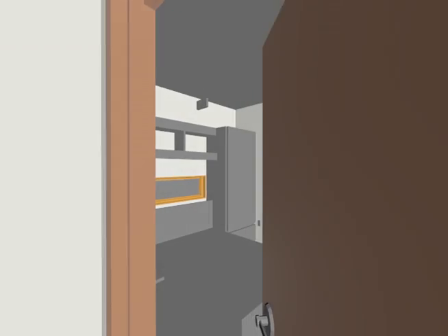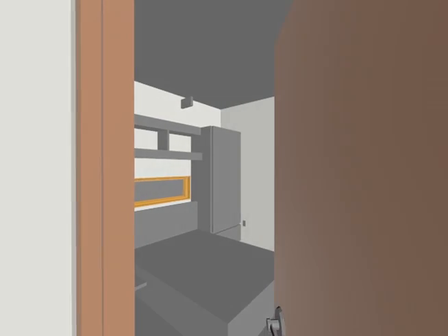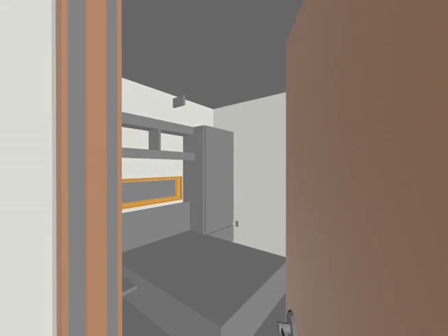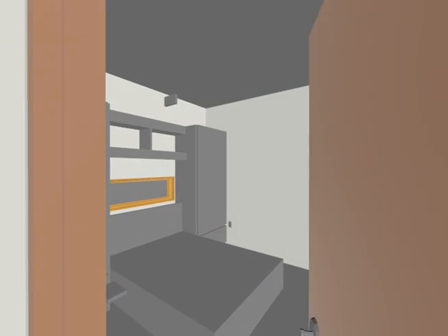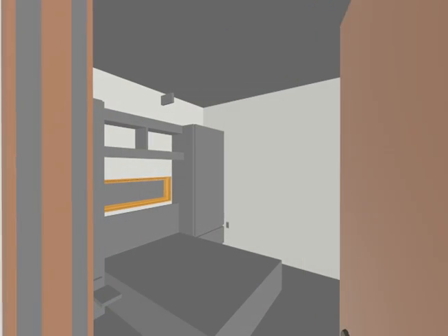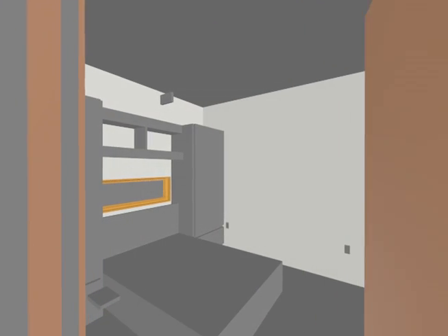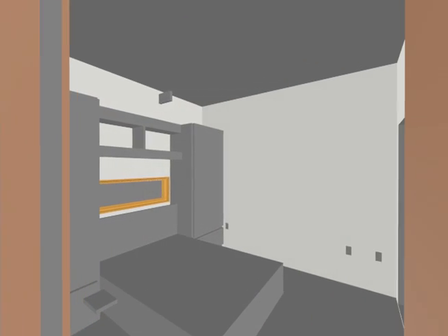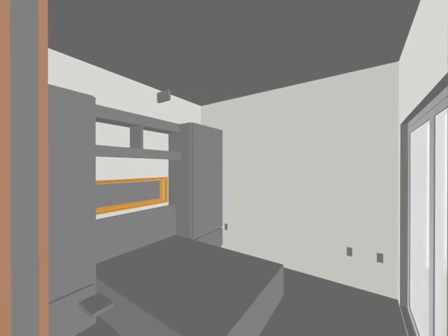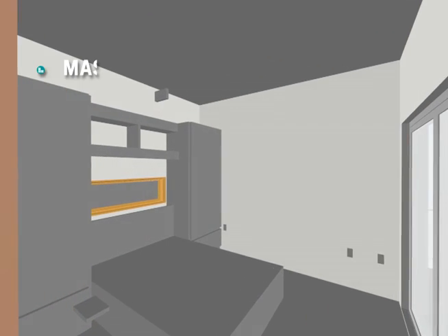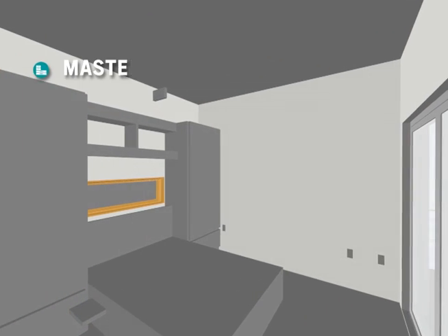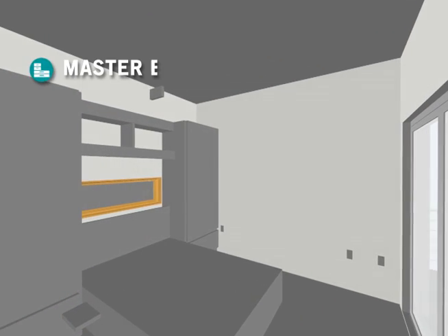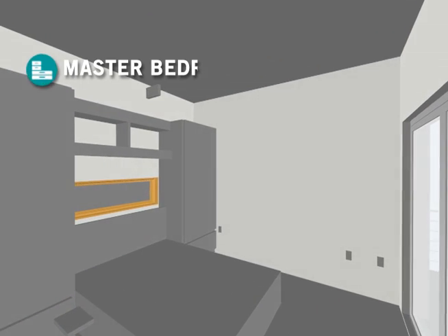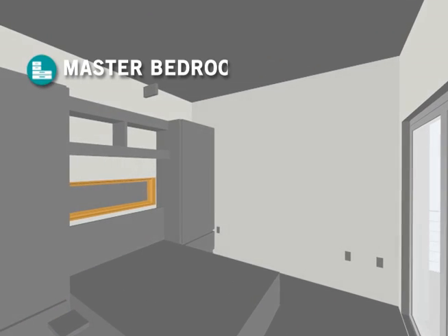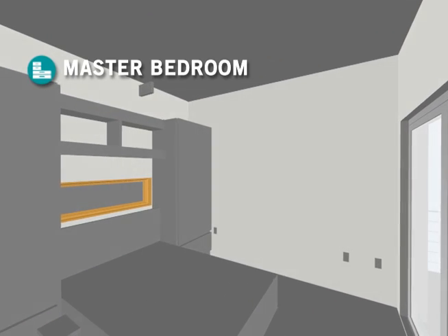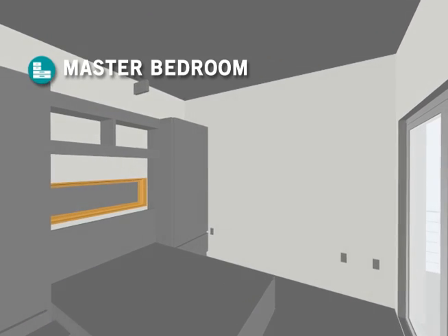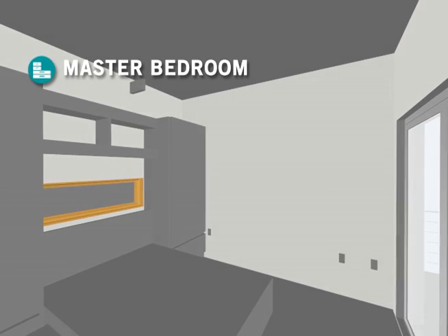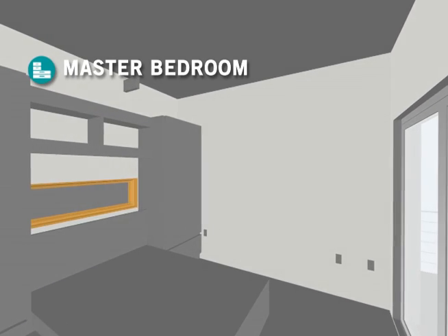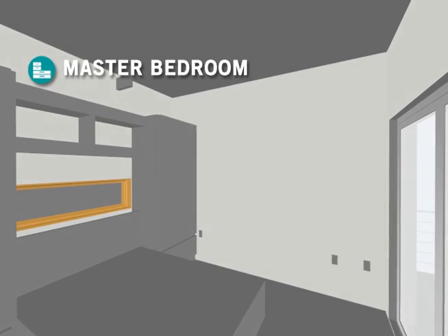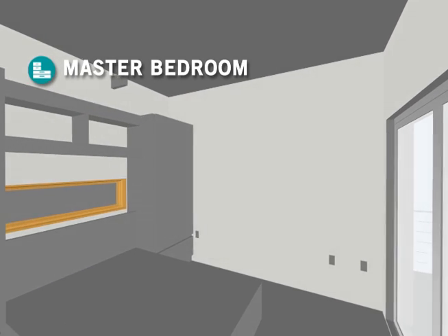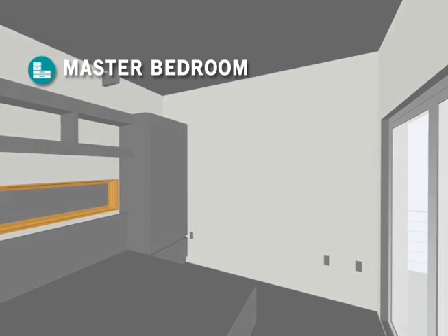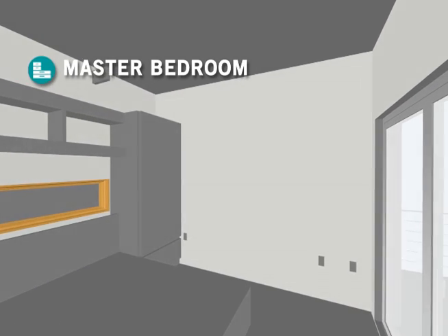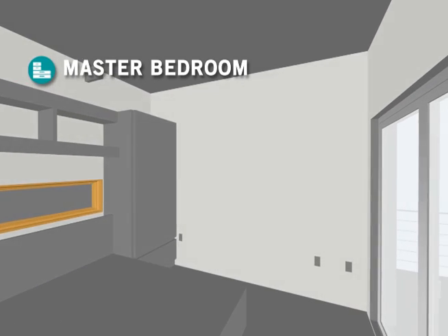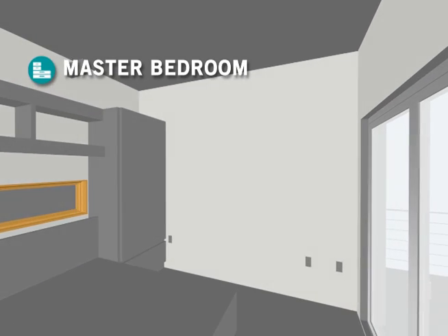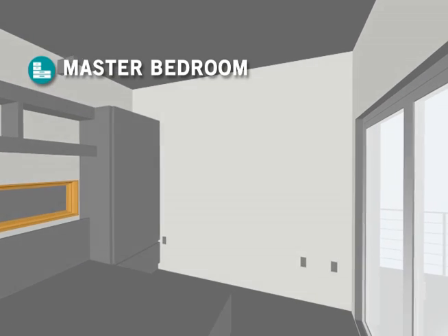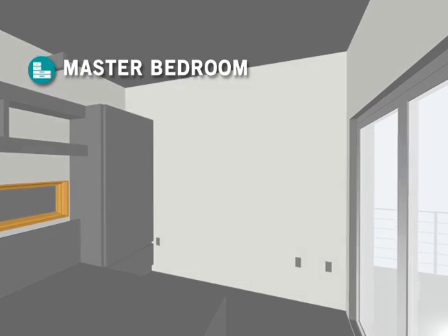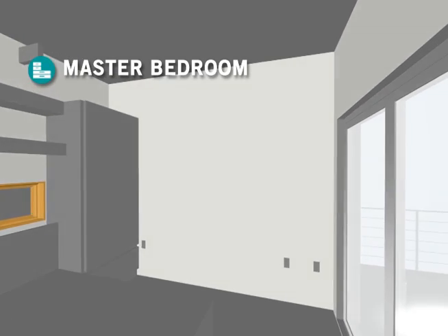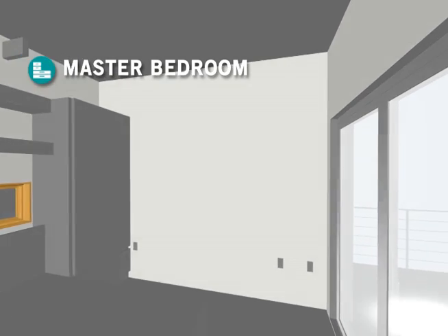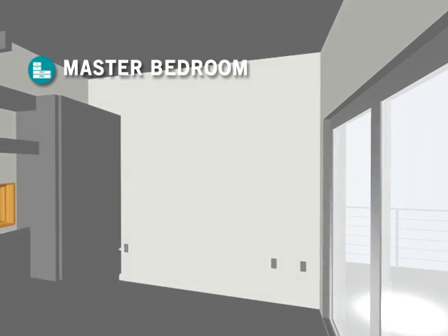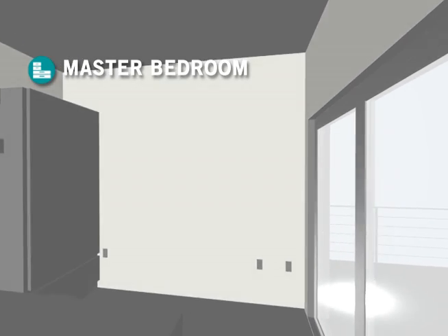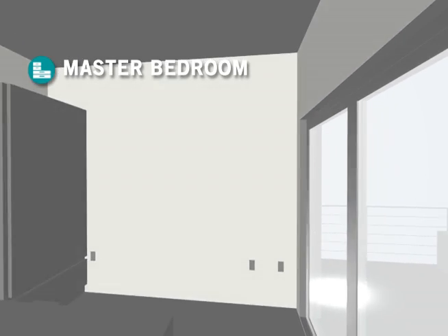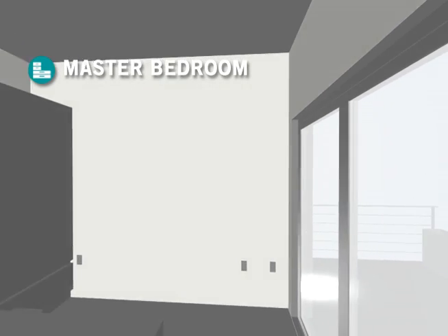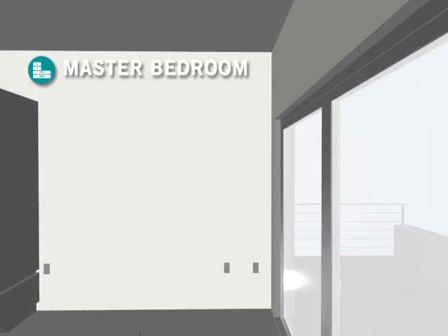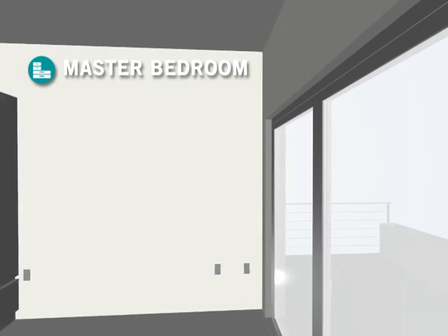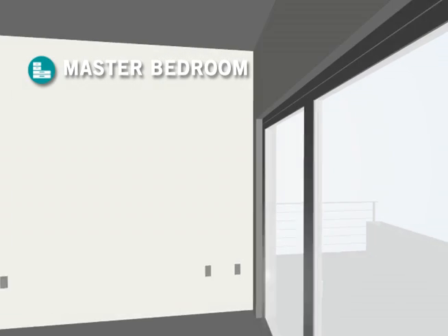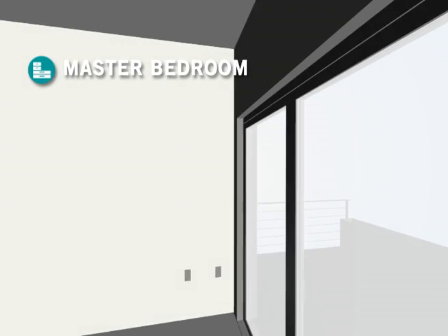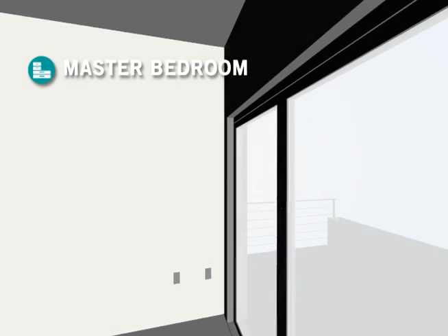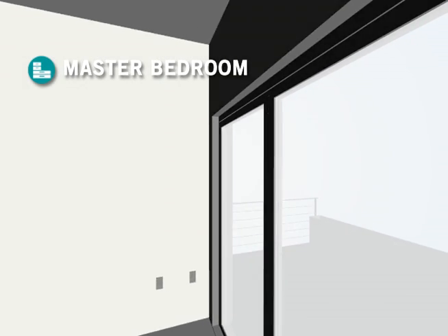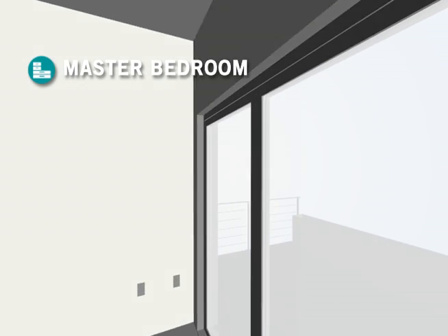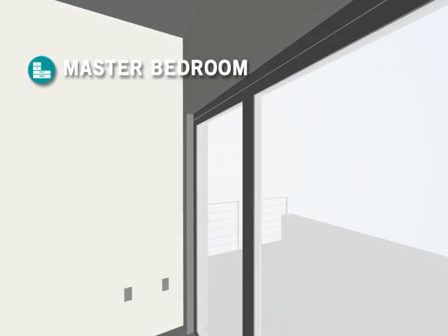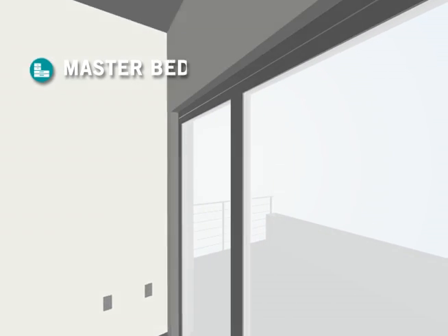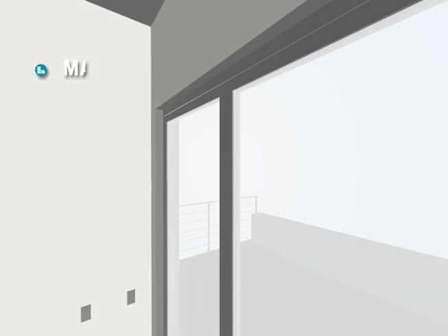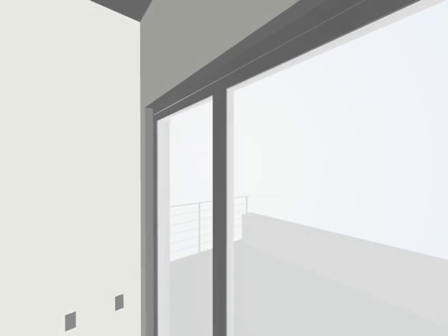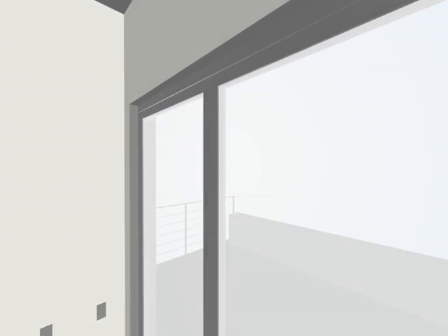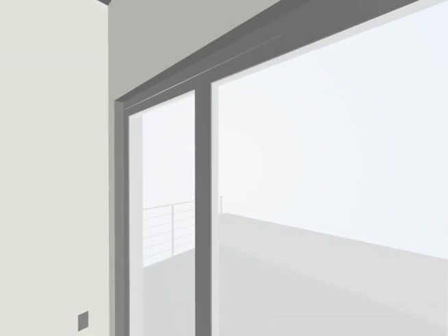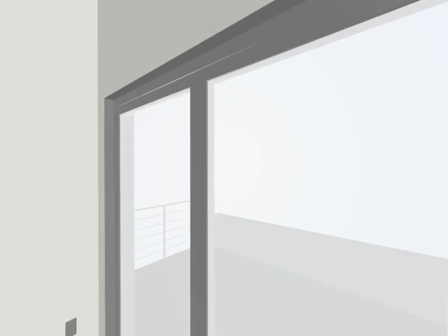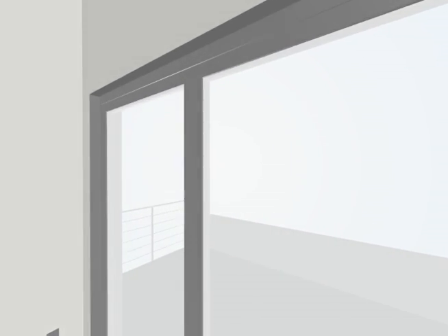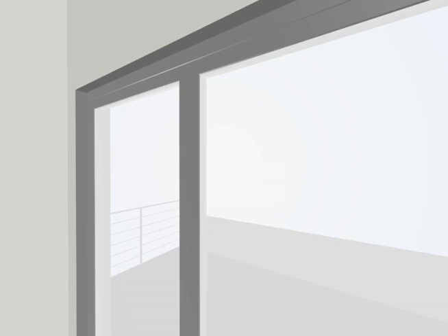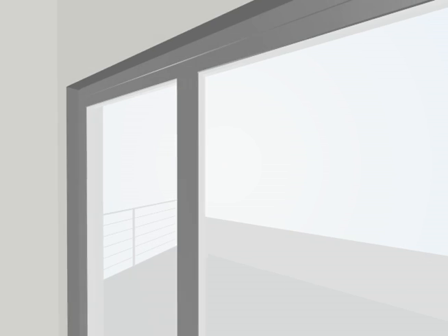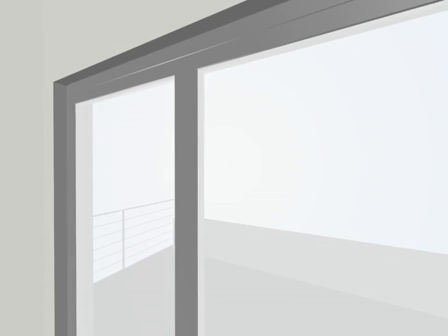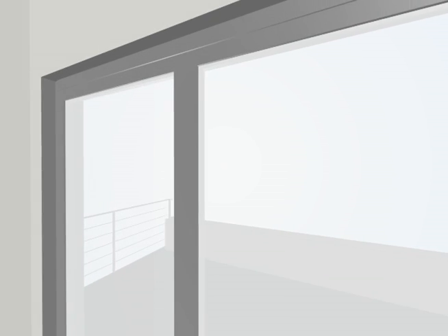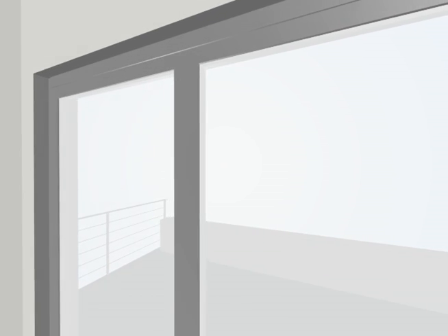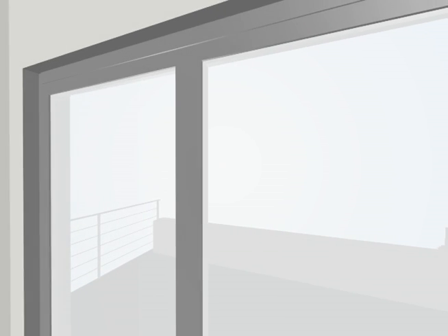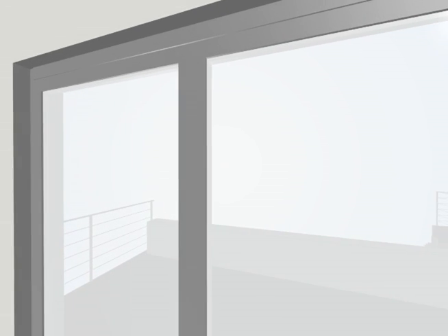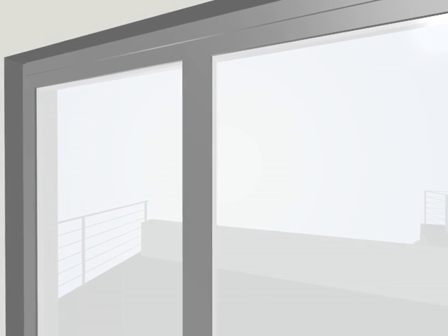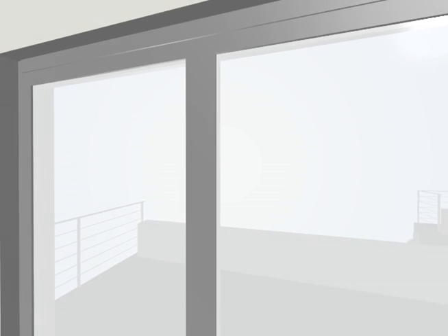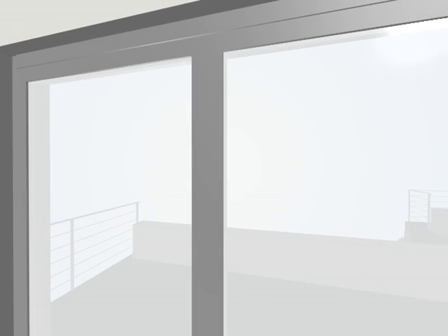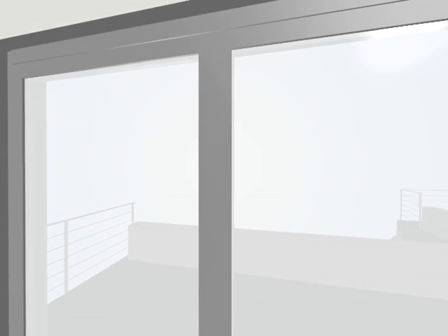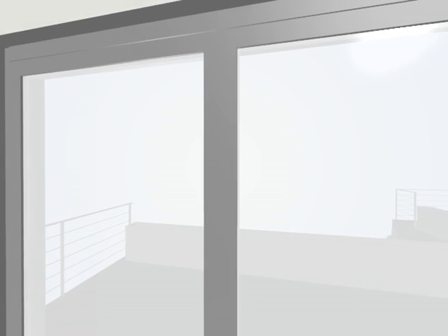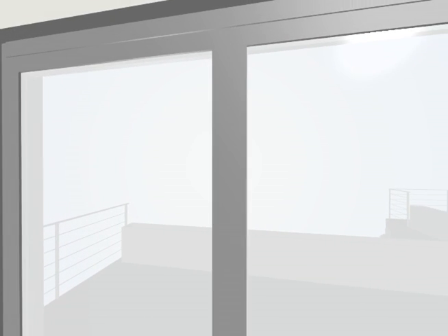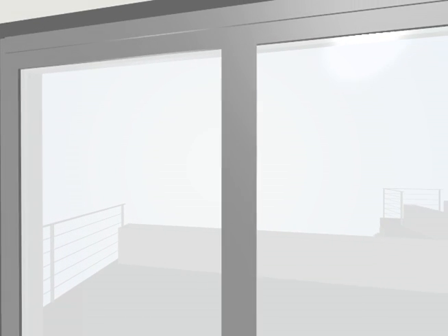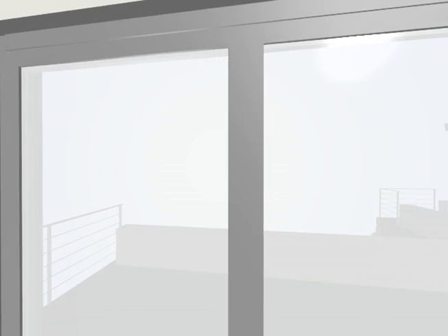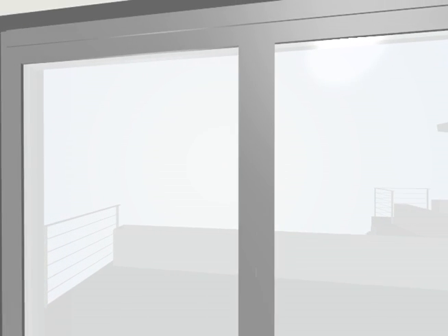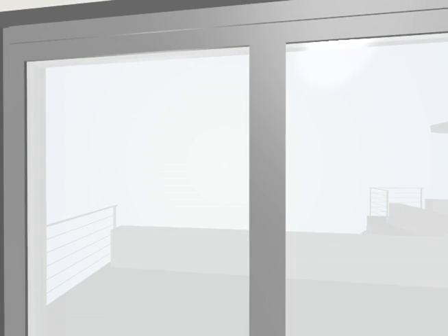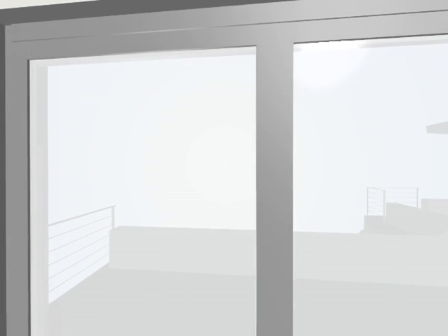The master bedroom opens directly to the outside deck, providing the users relaxing comfort blended with nature.